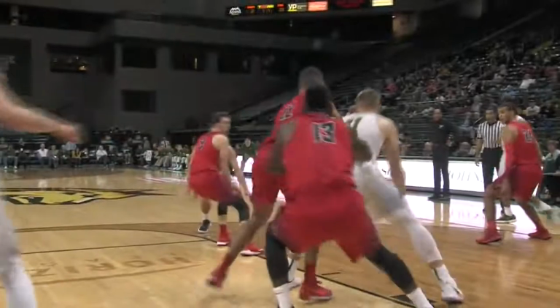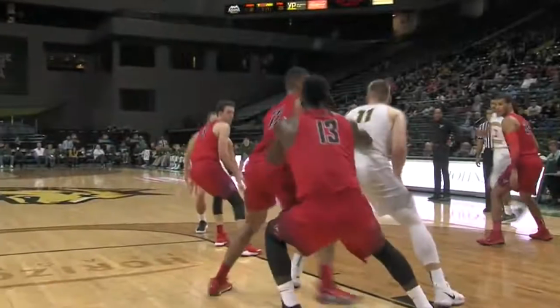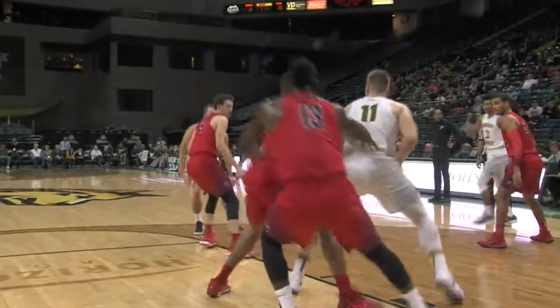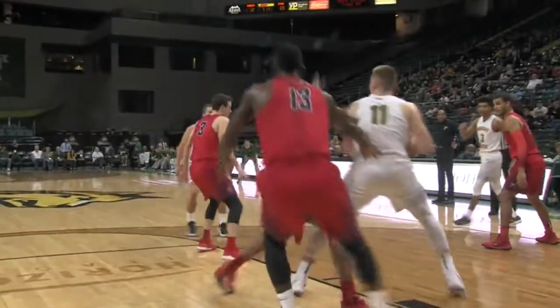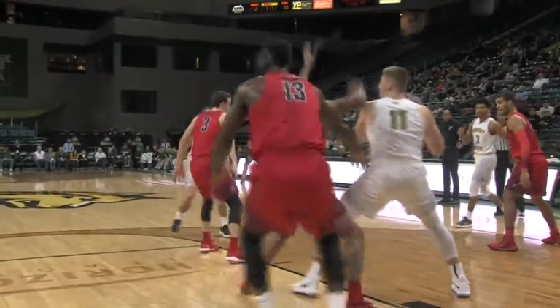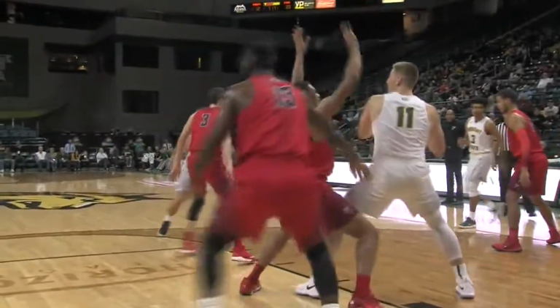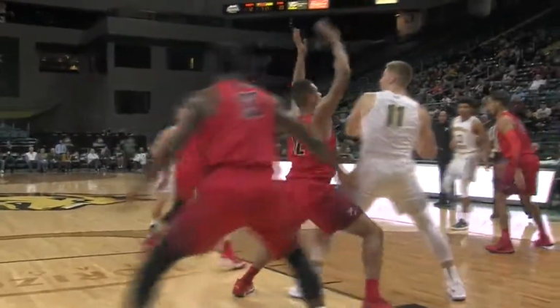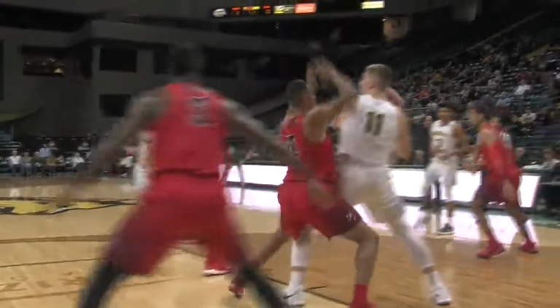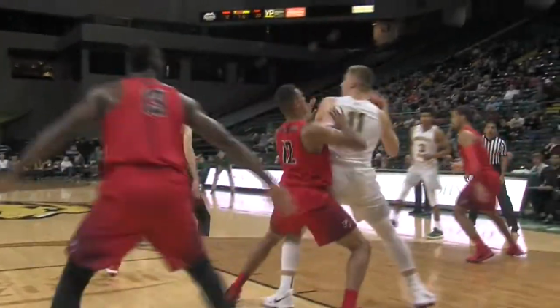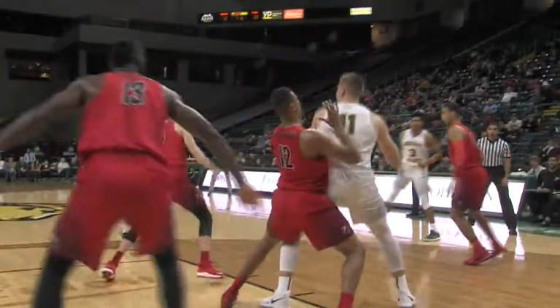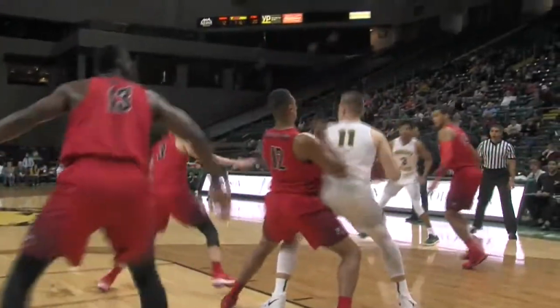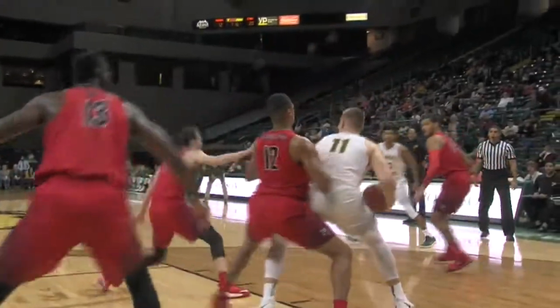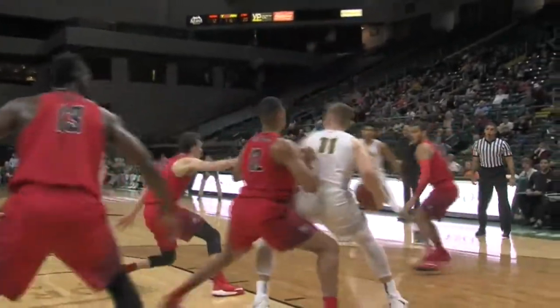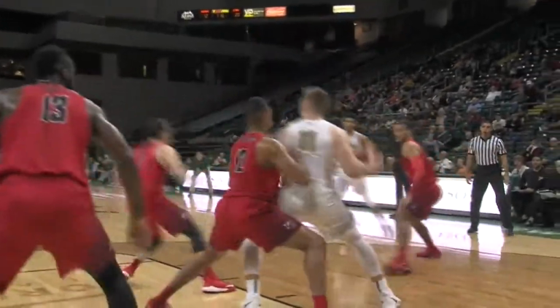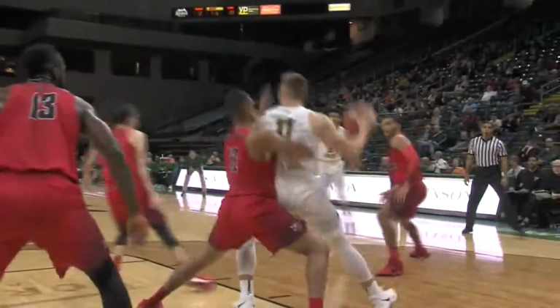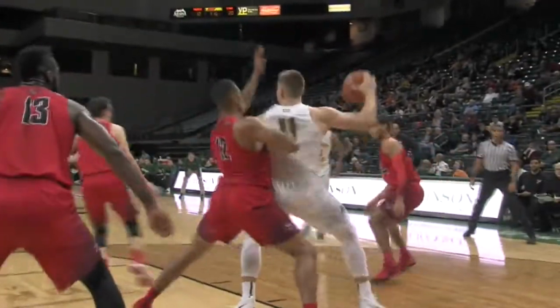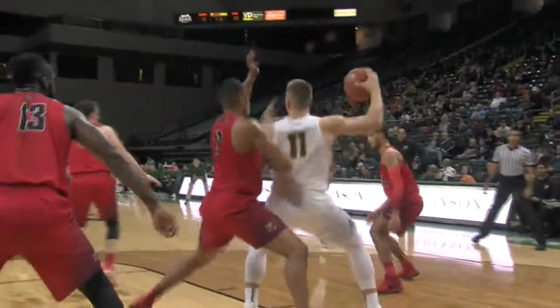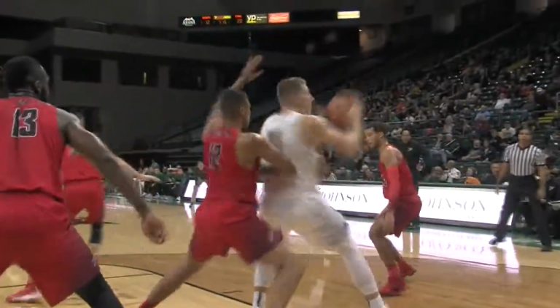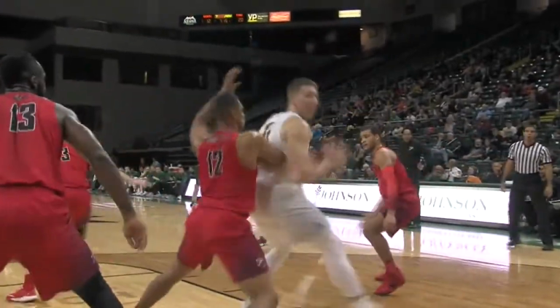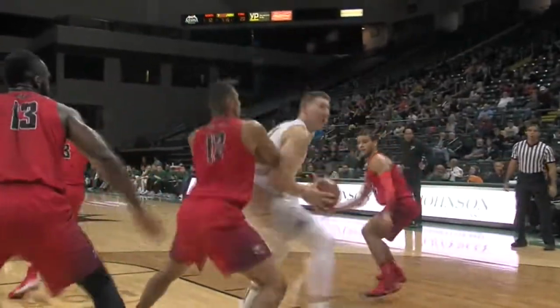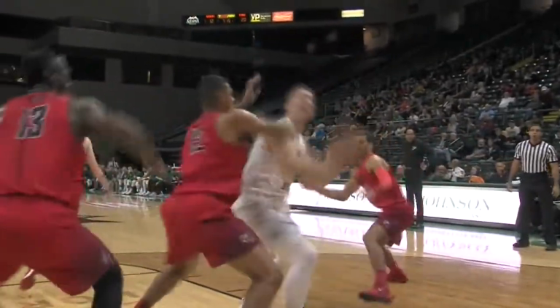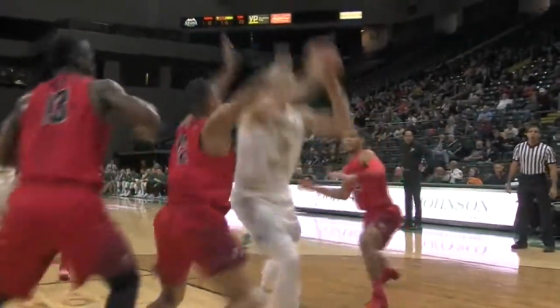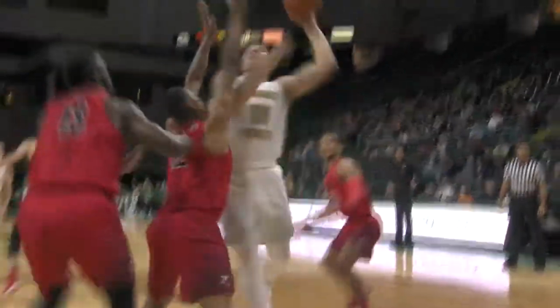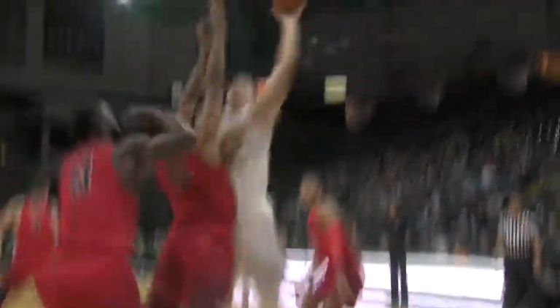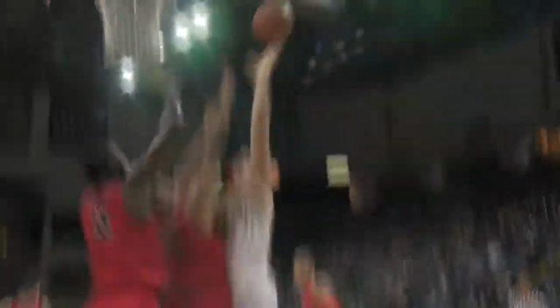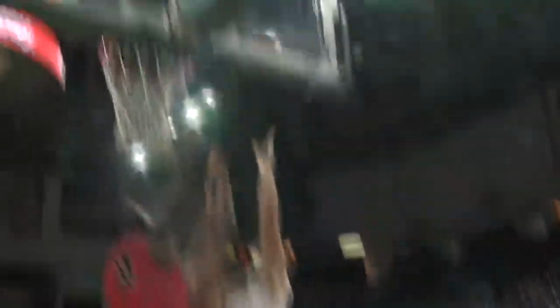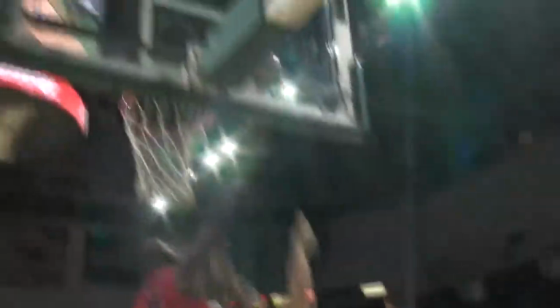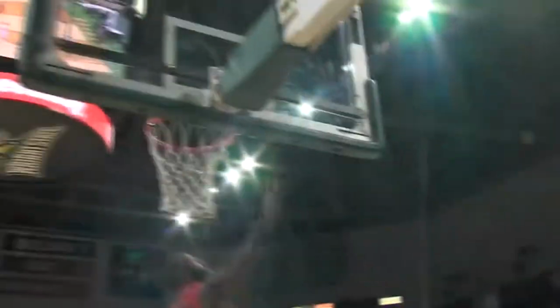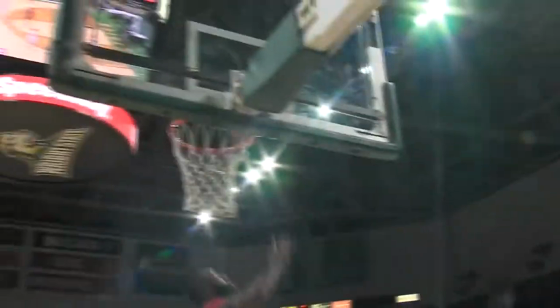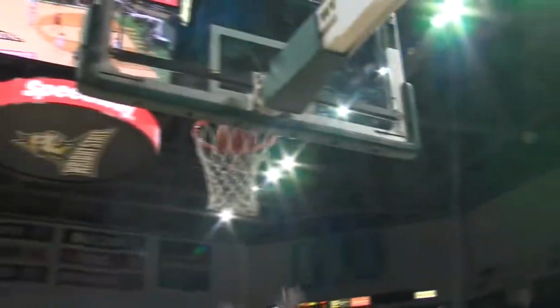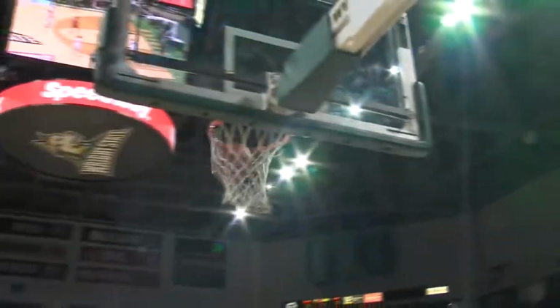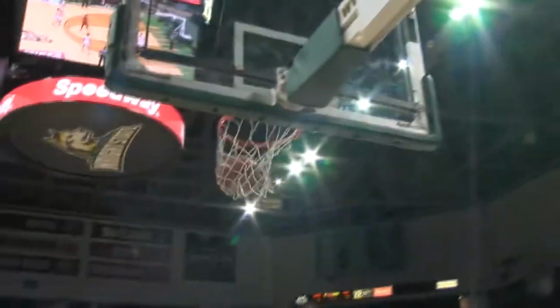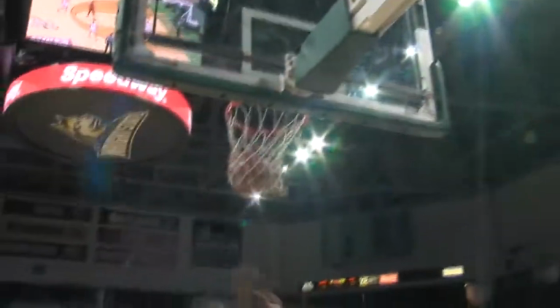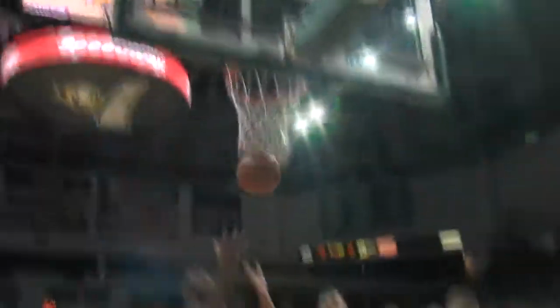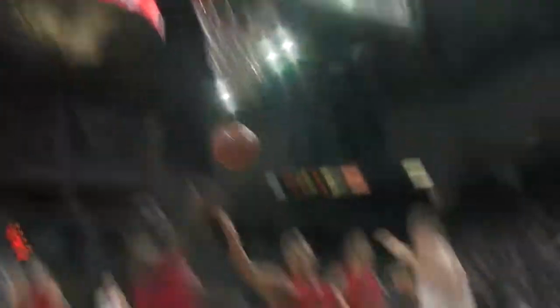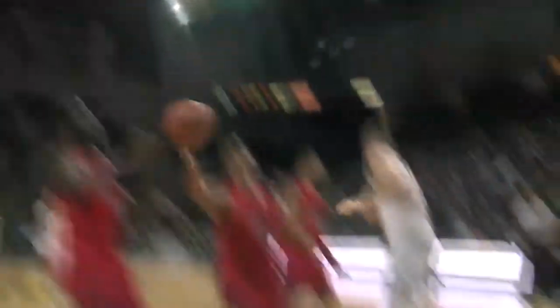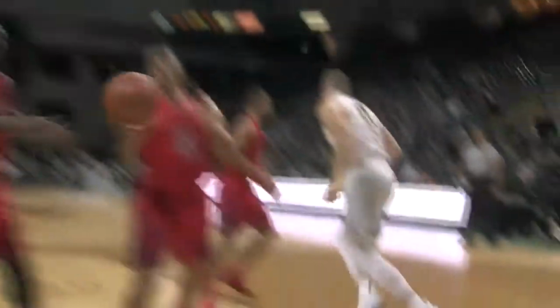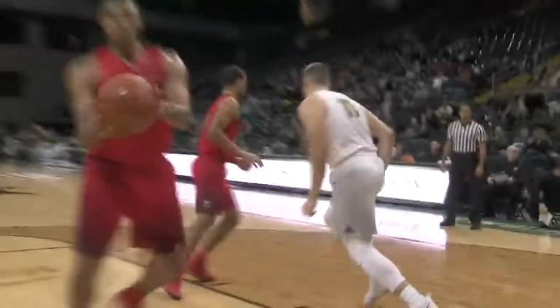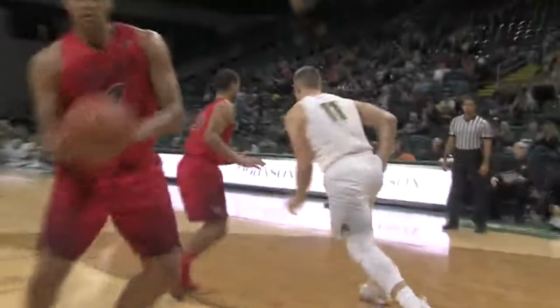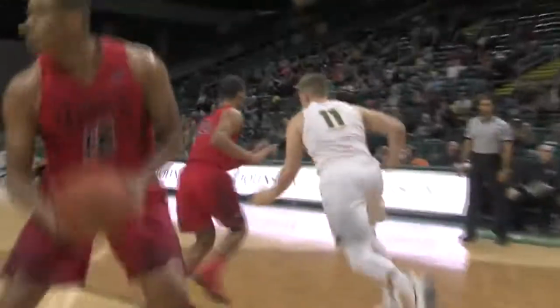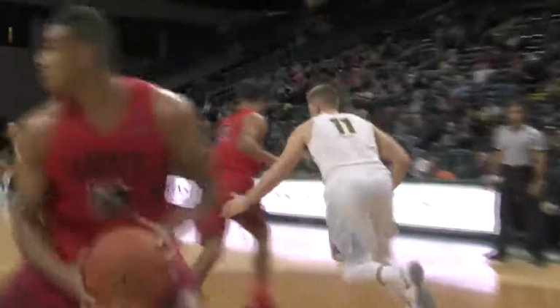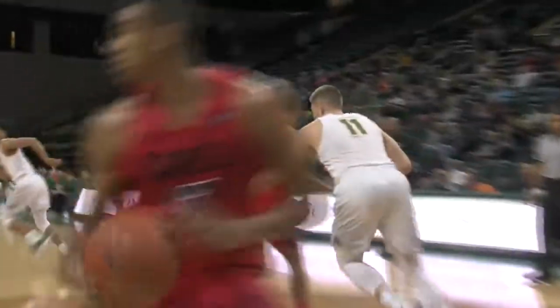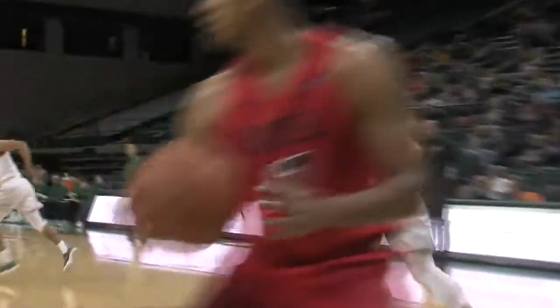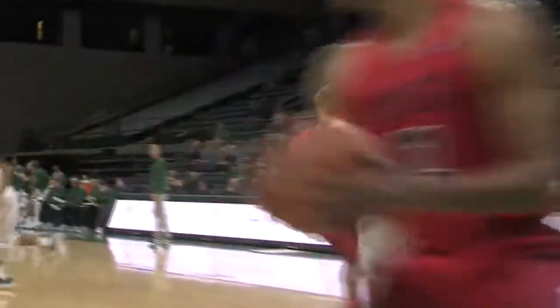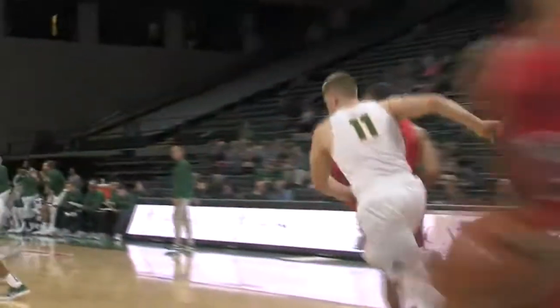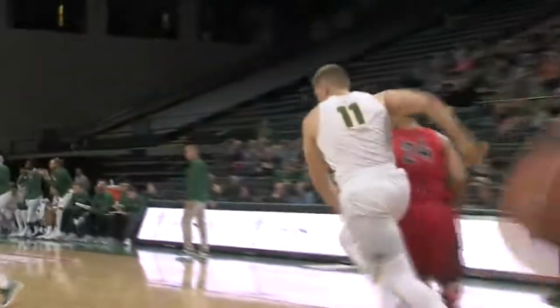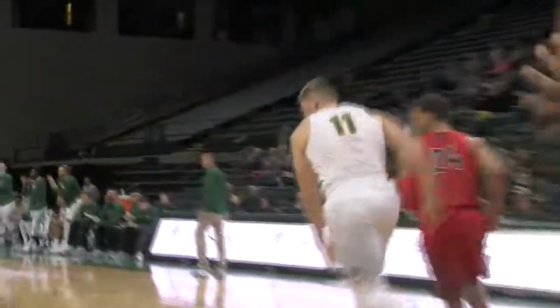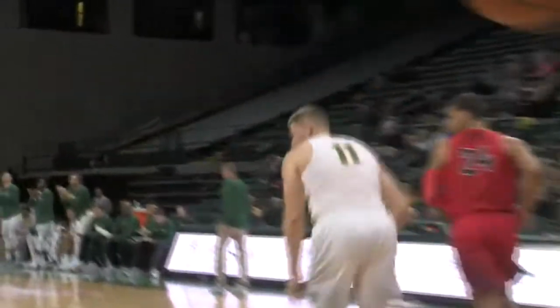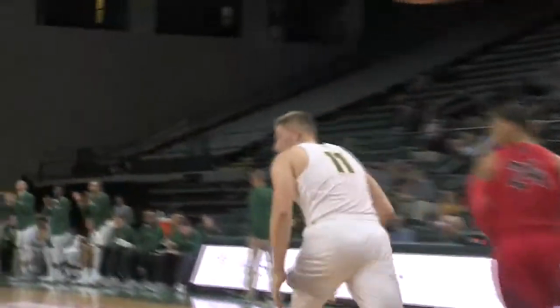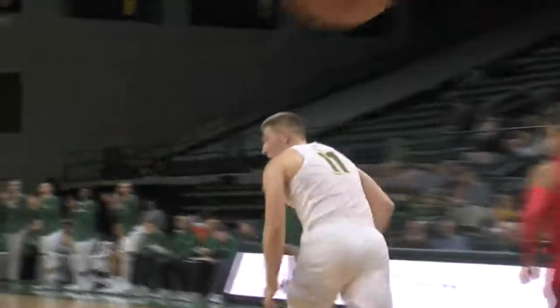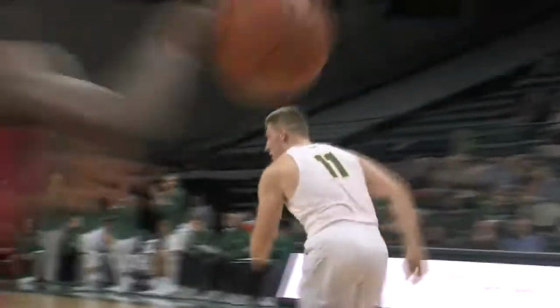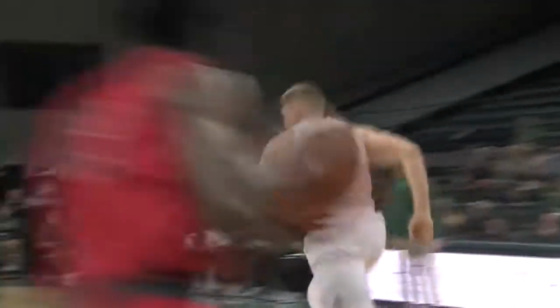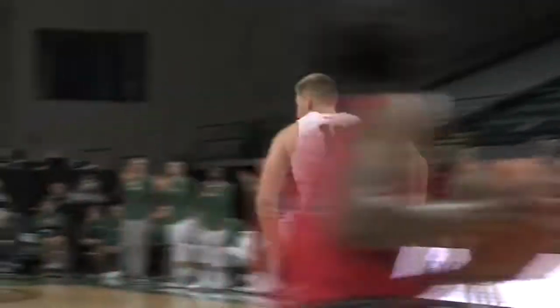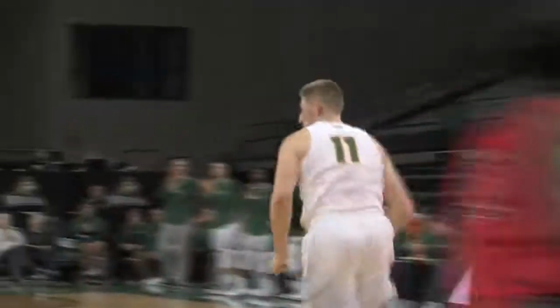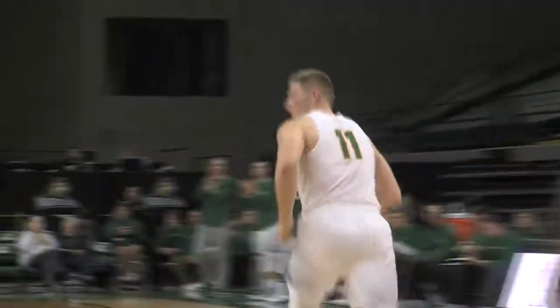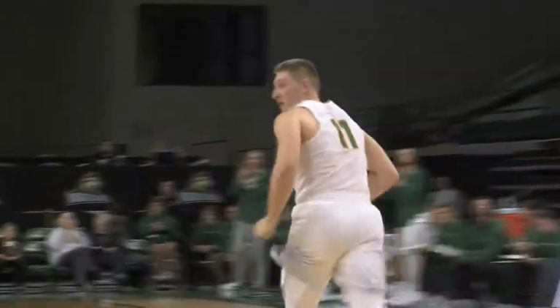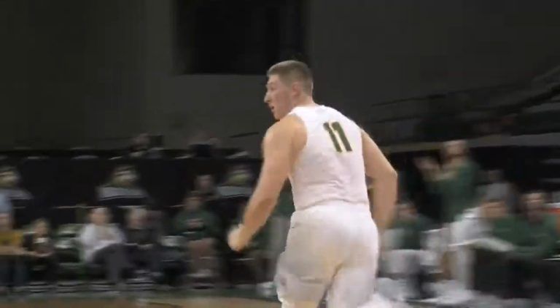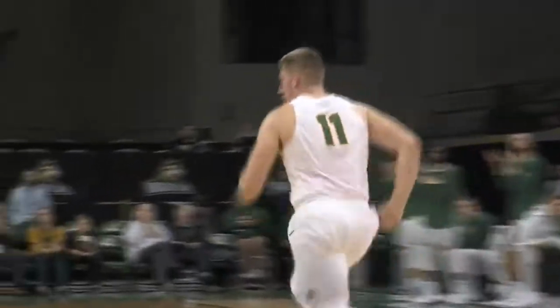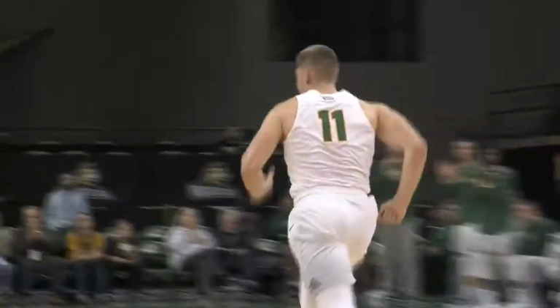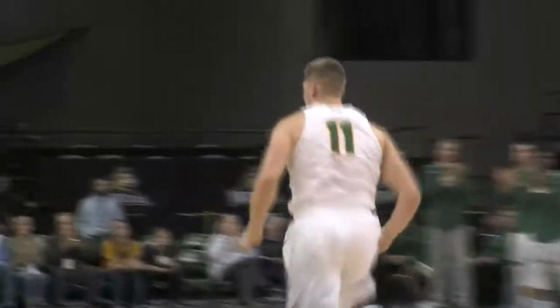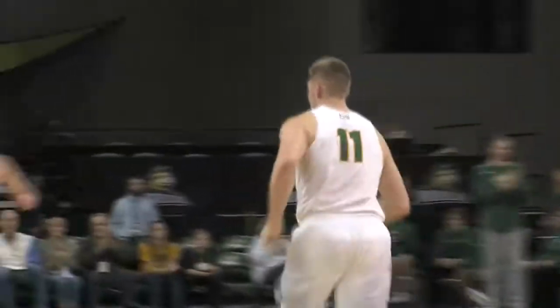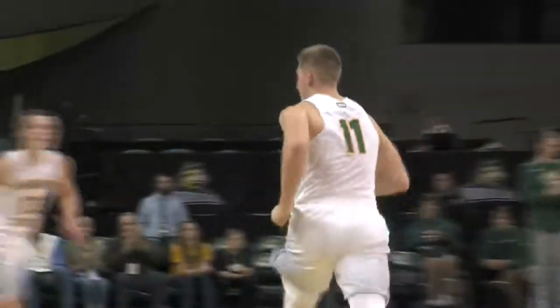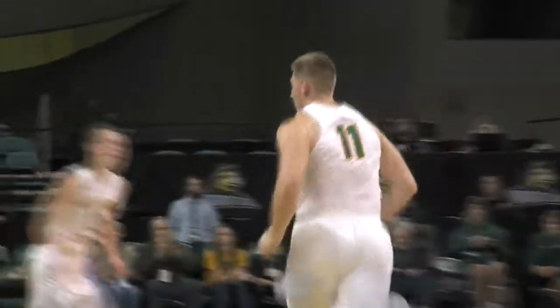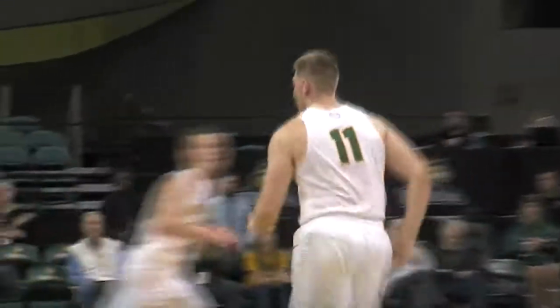You credit the defense by the Fairfield Stags. Here's Love with a left hand layup. Real patient that time and he got it to go.